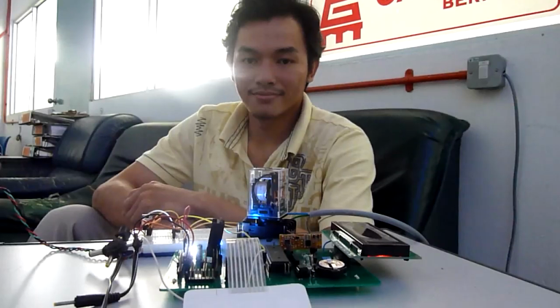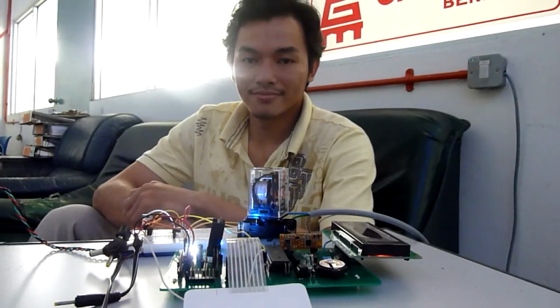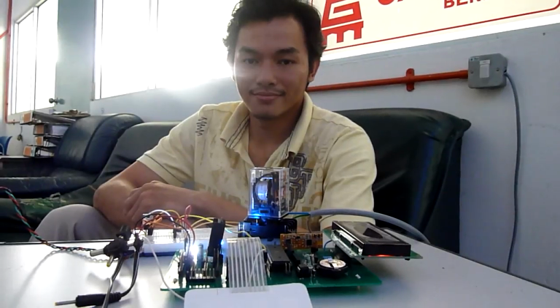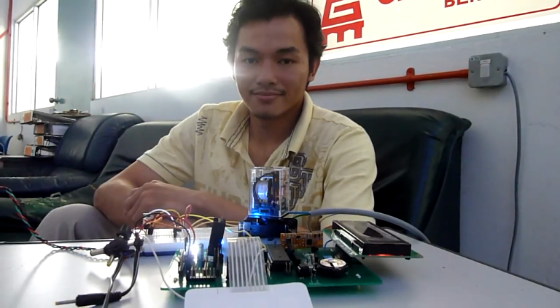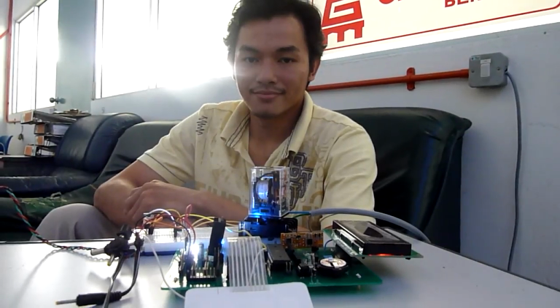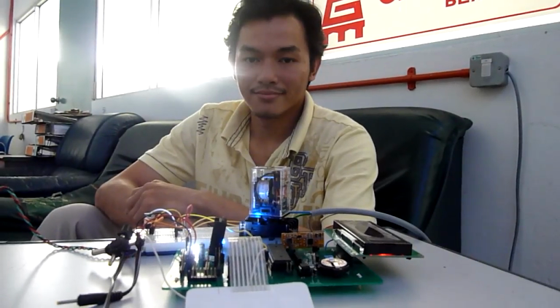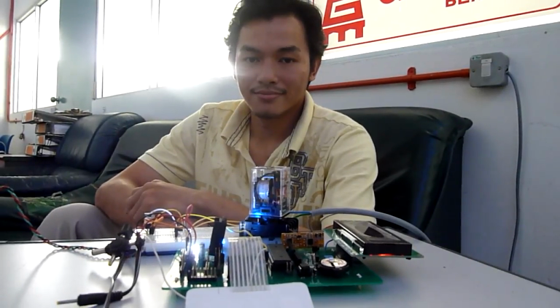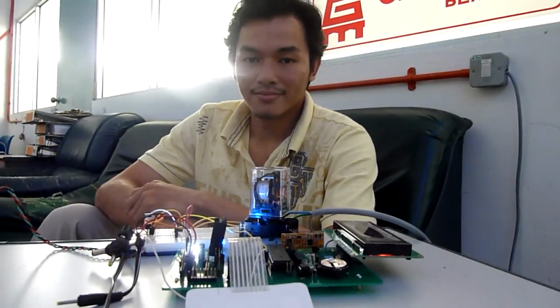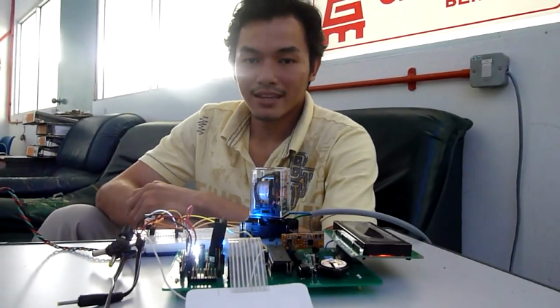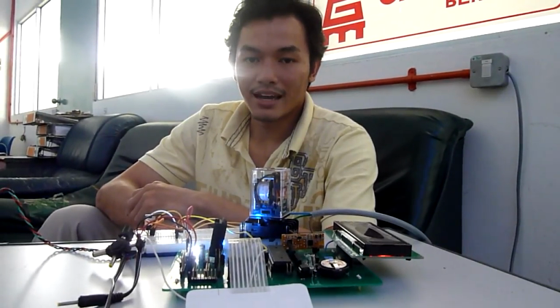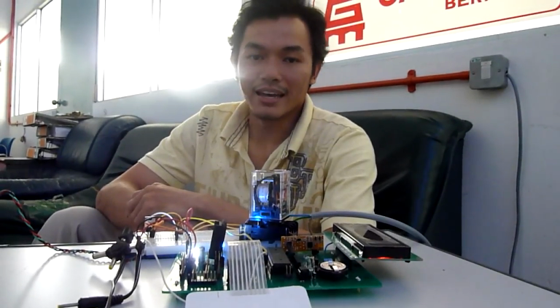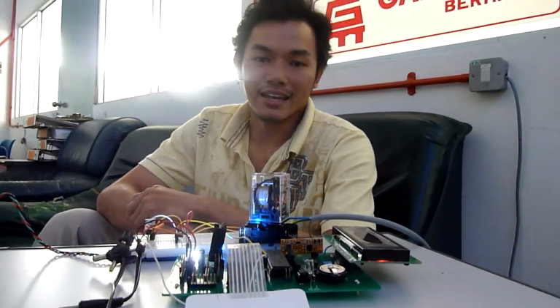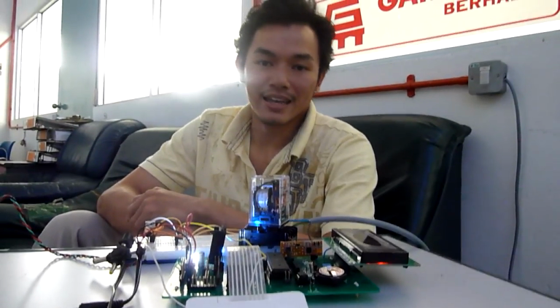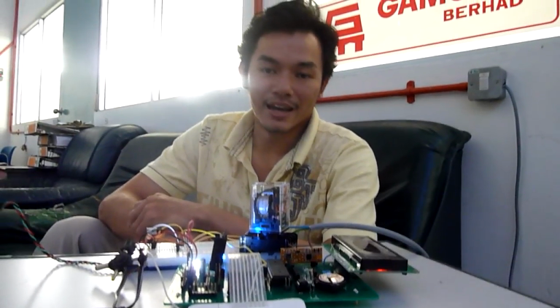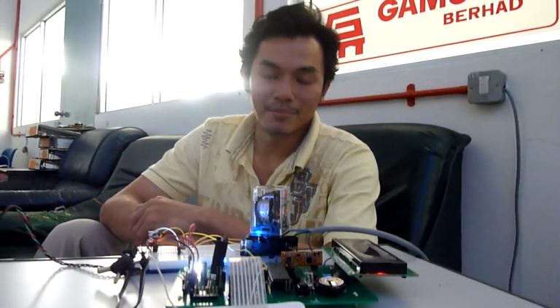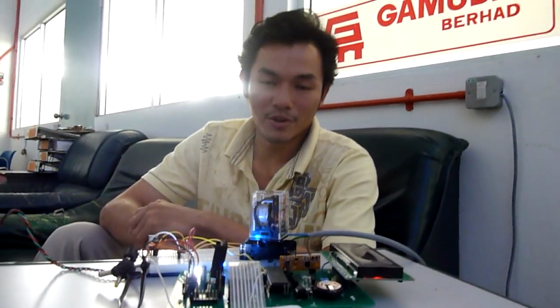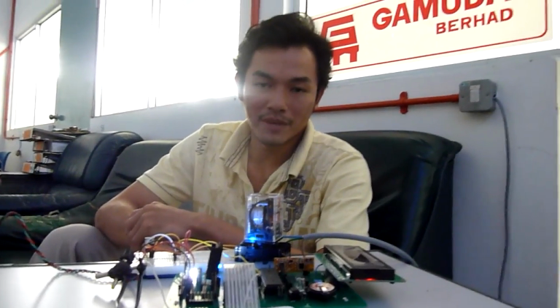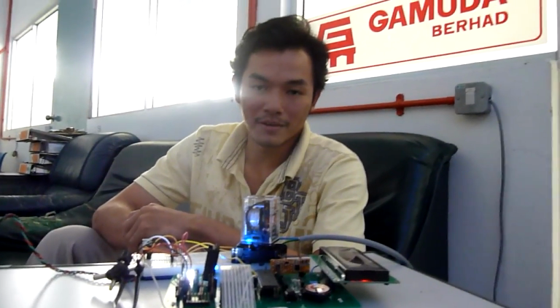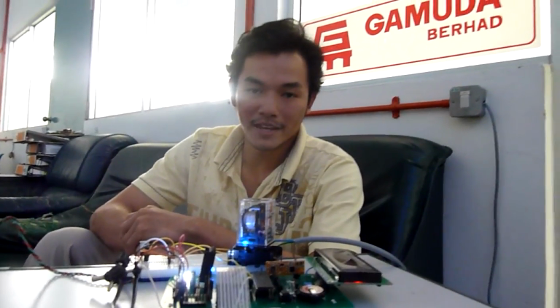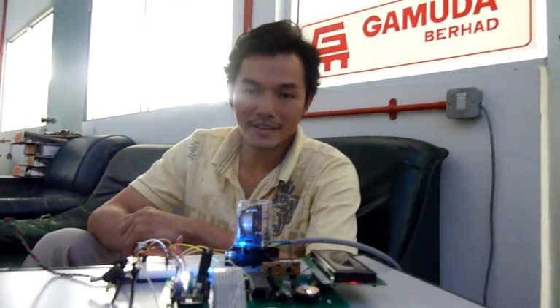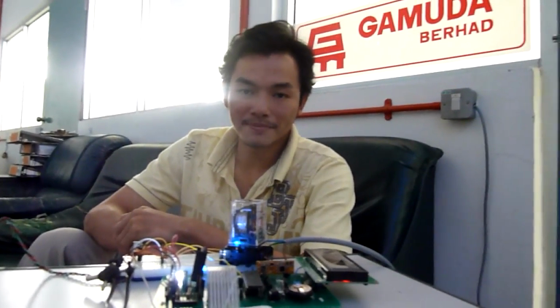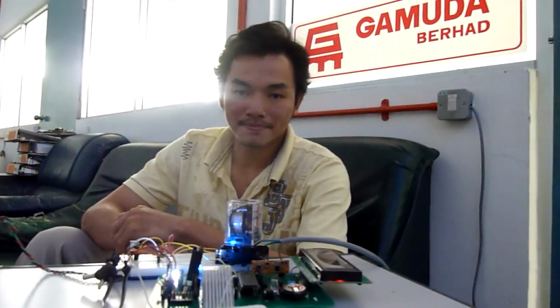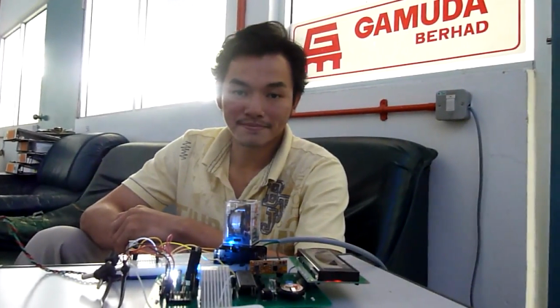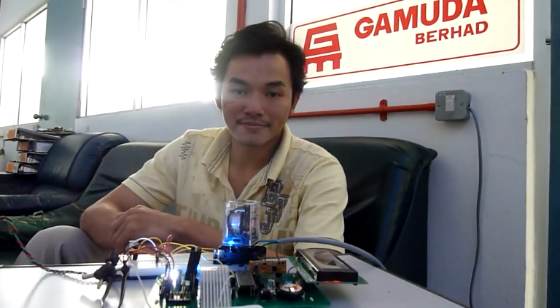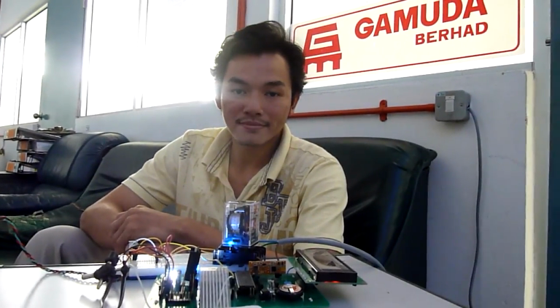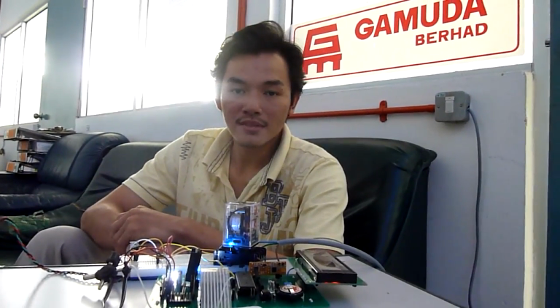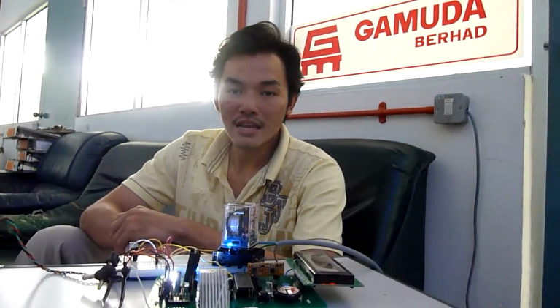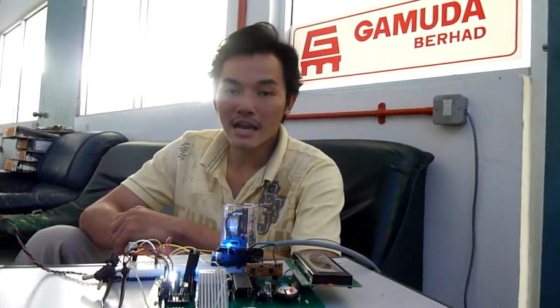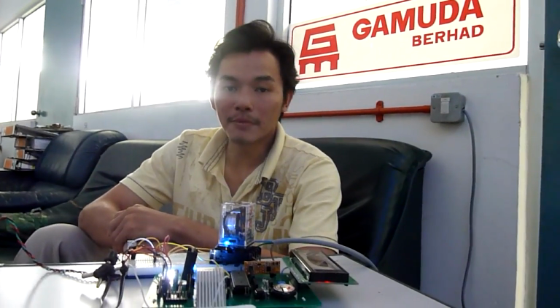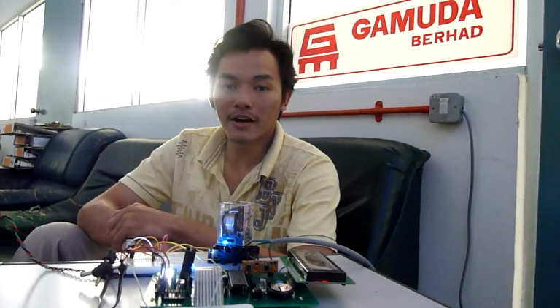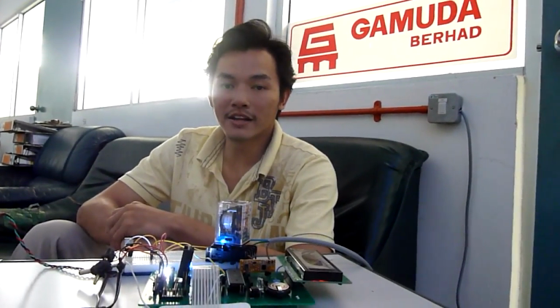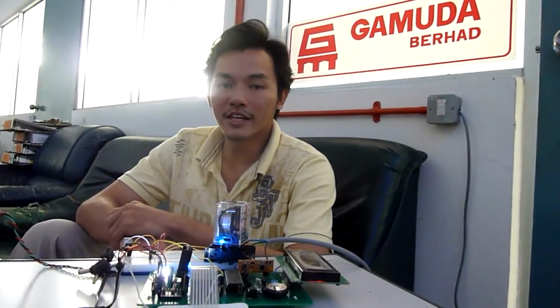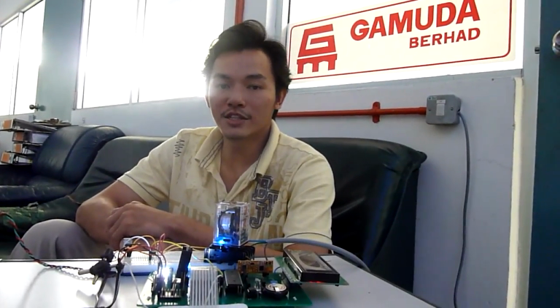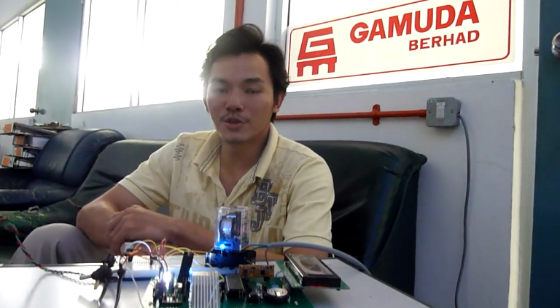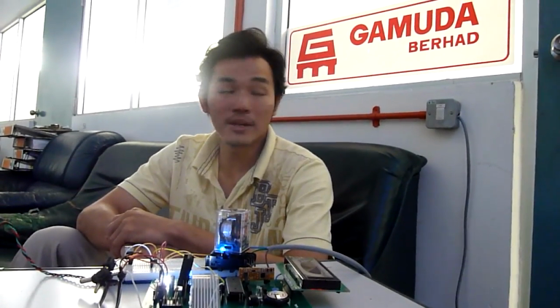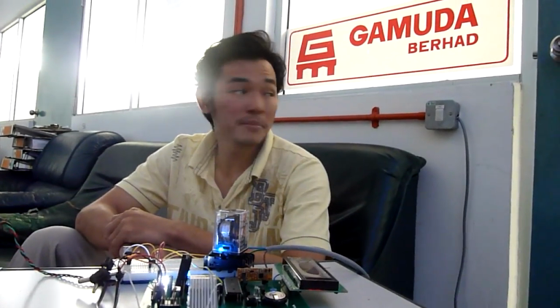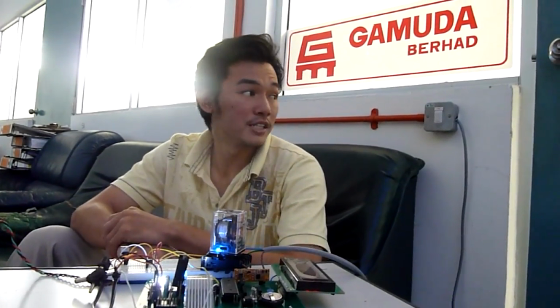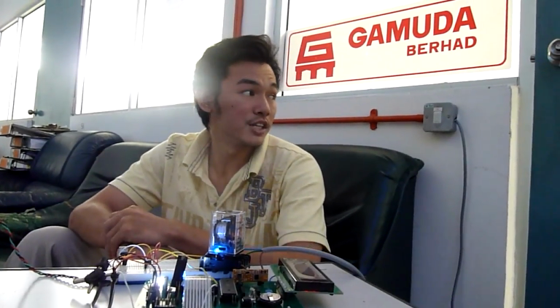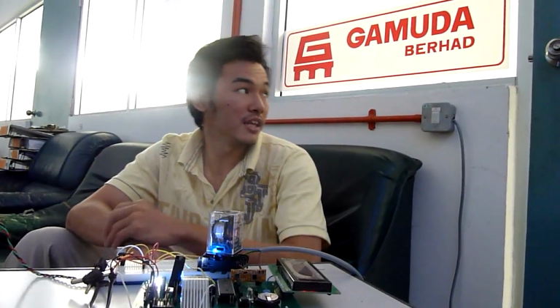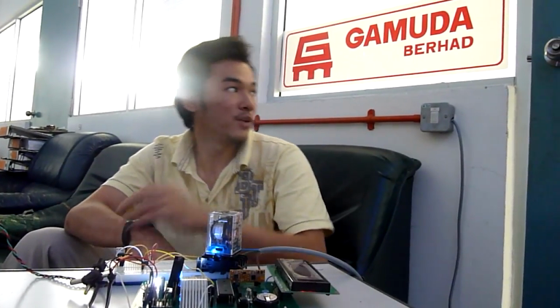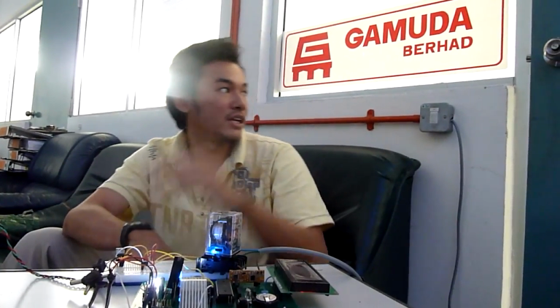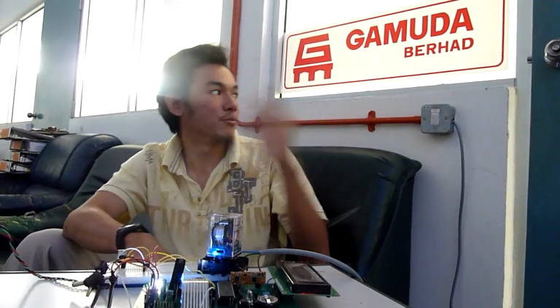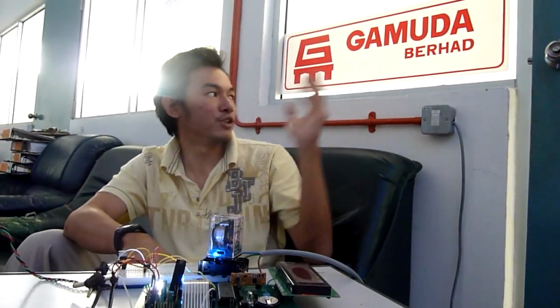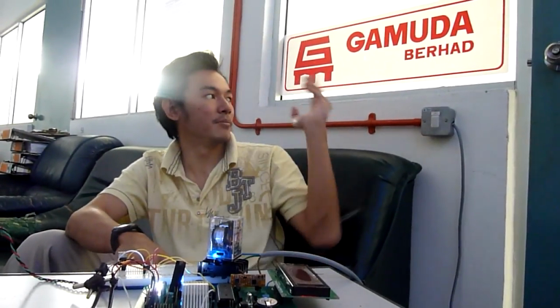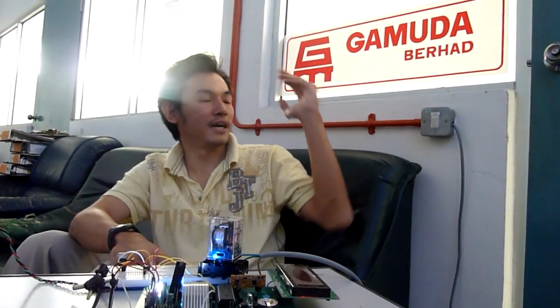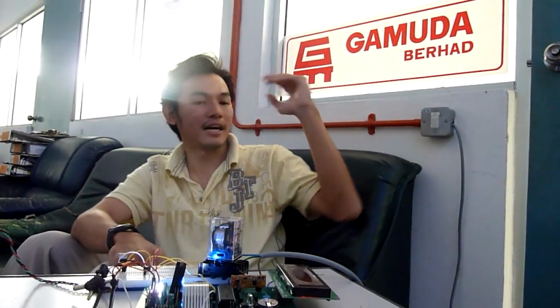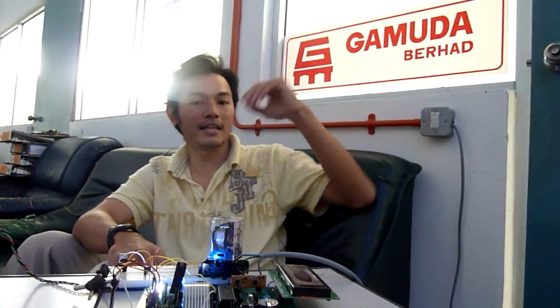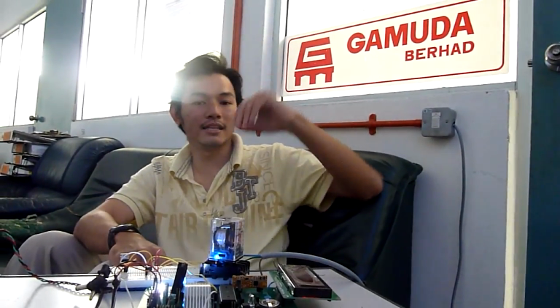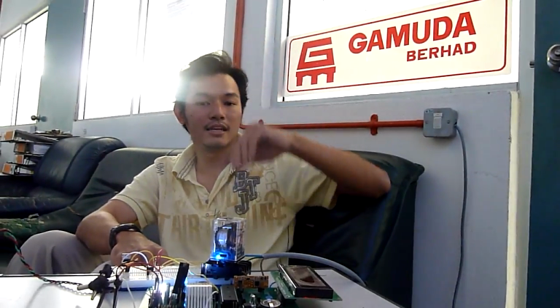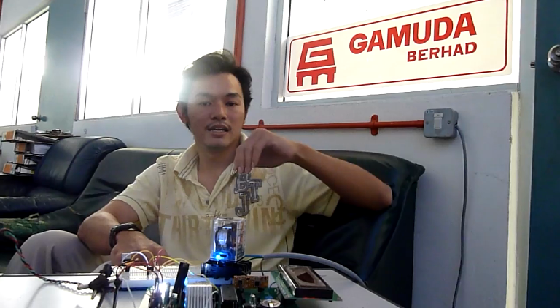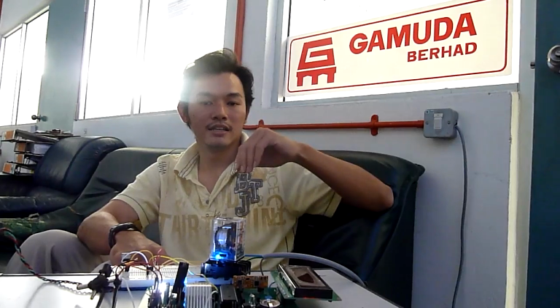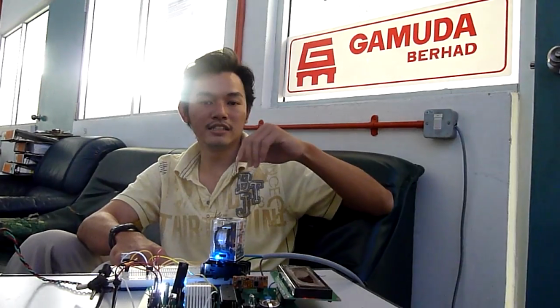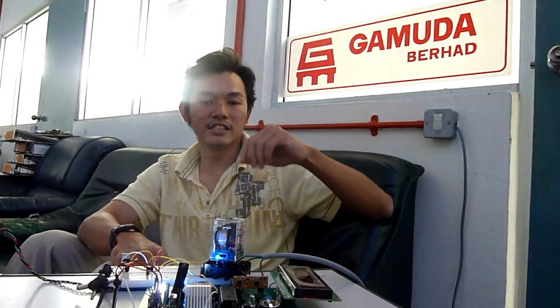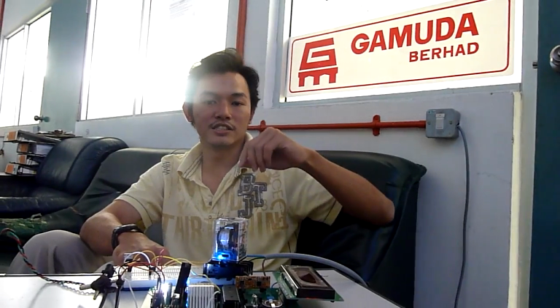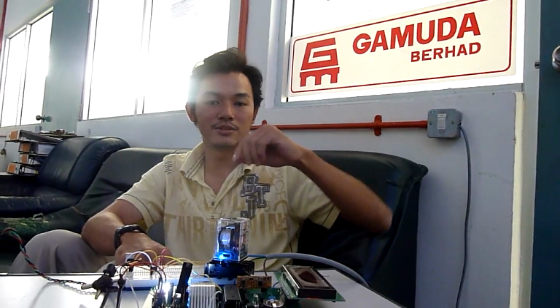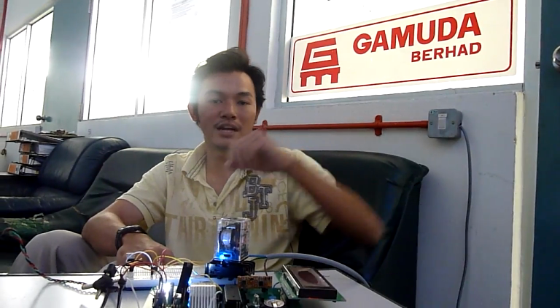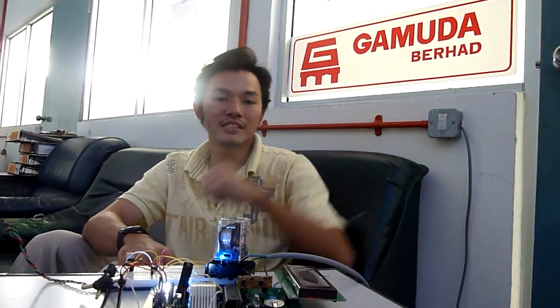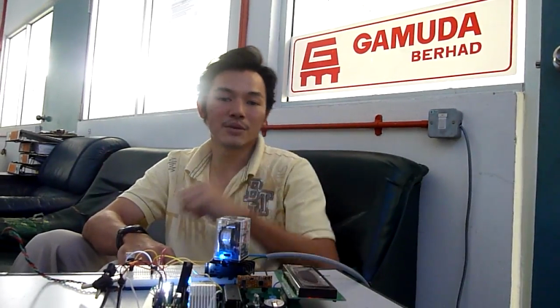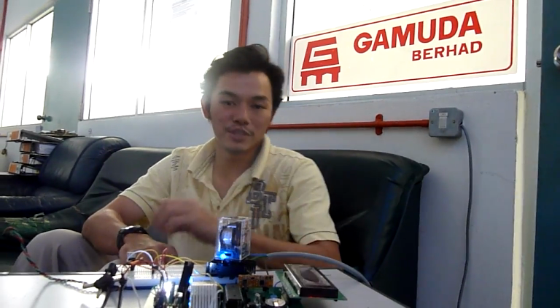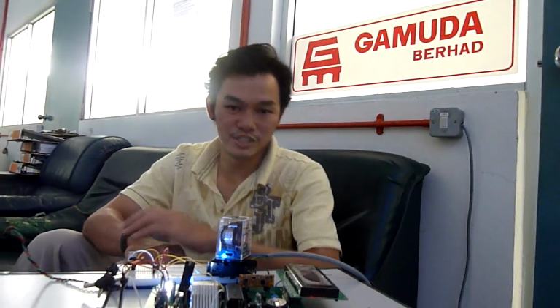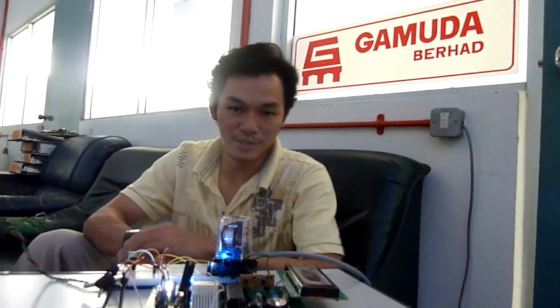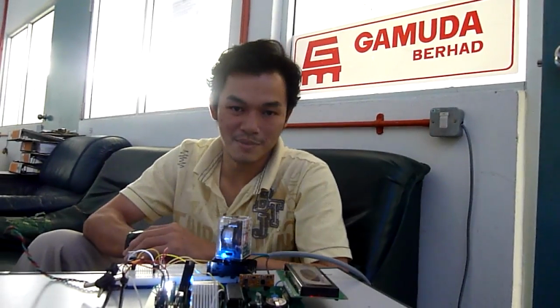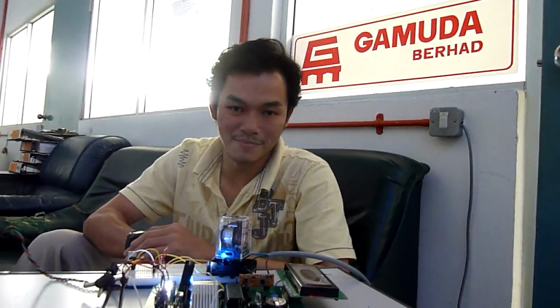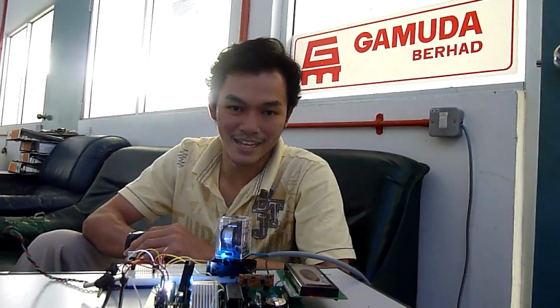Hi, I'm Yong Bang Meng. I'm currently doing my training with Gamuda Berhad. This is Rasa Water Treatment Plant.